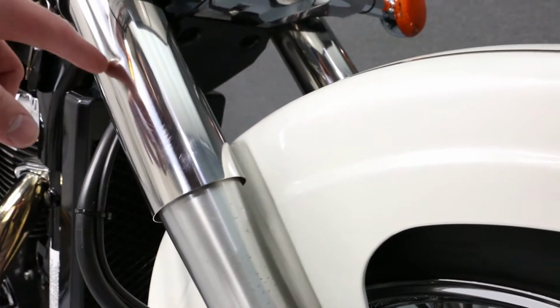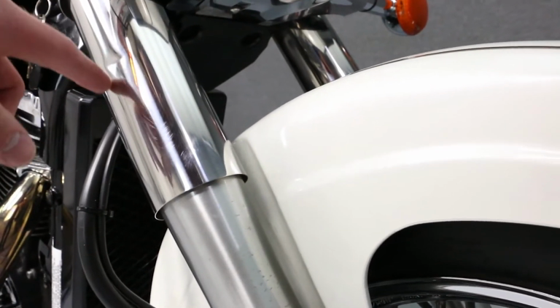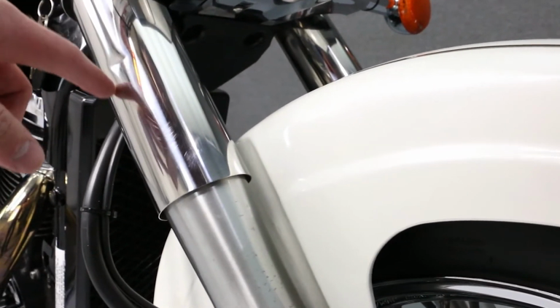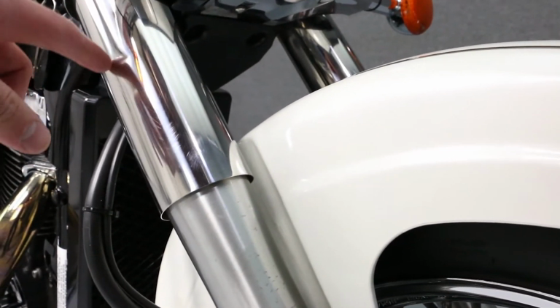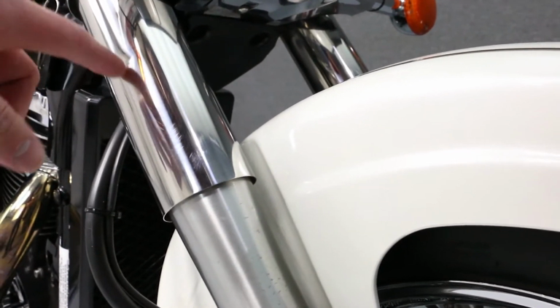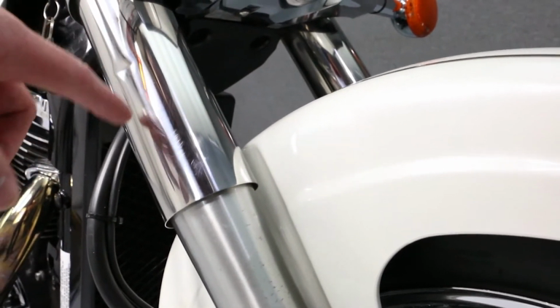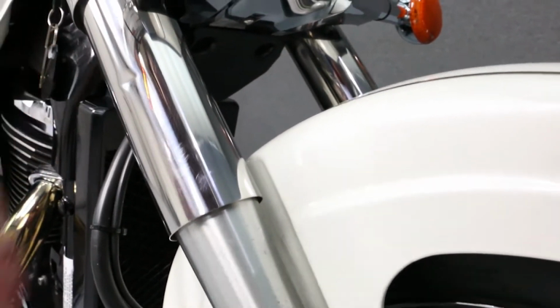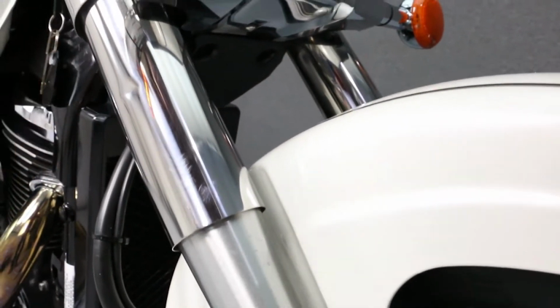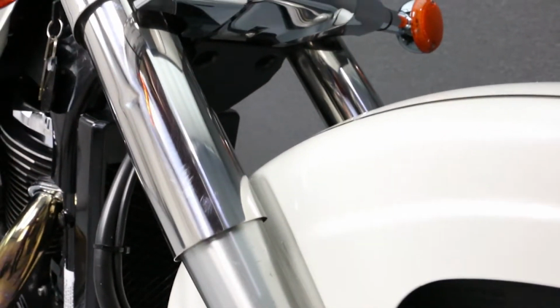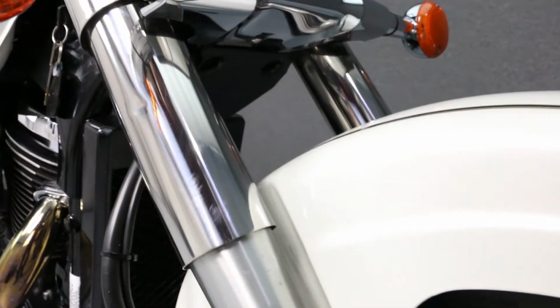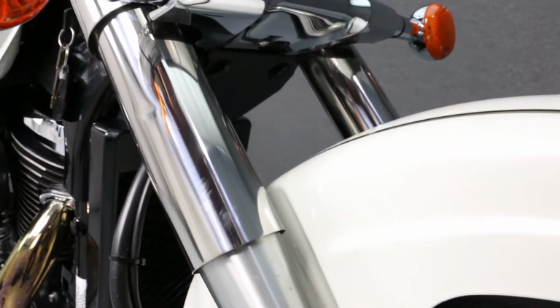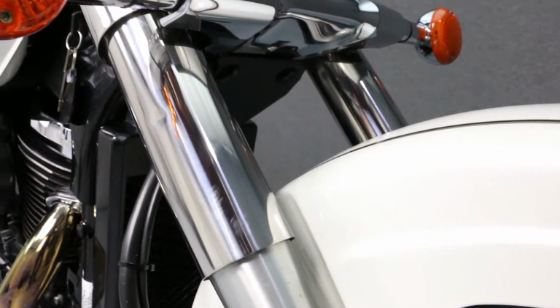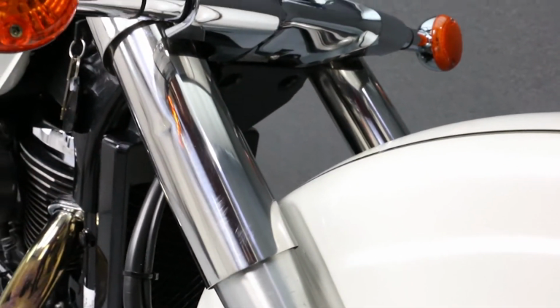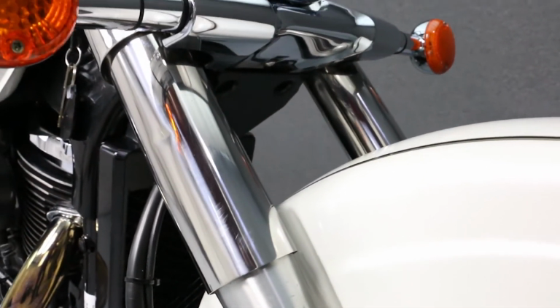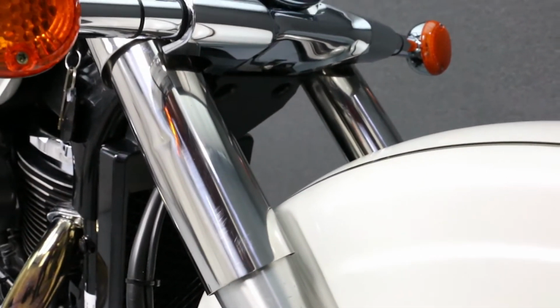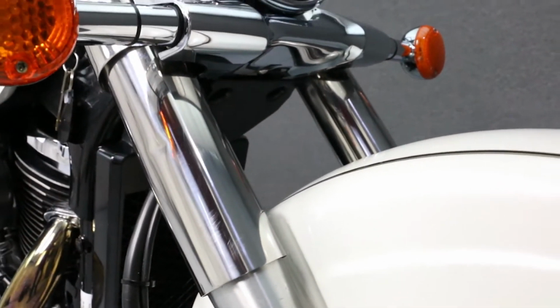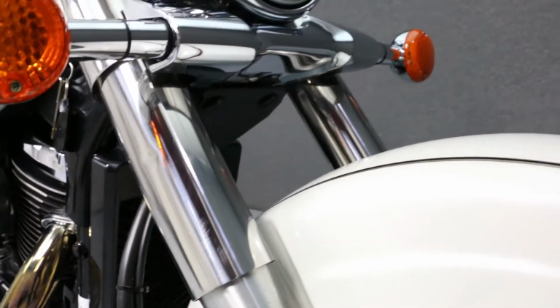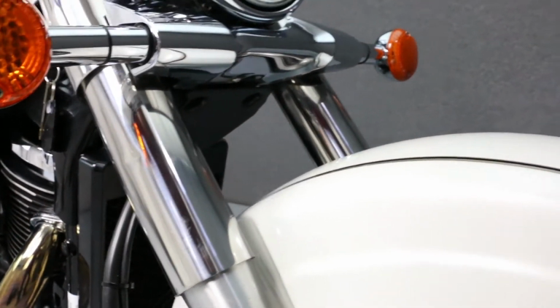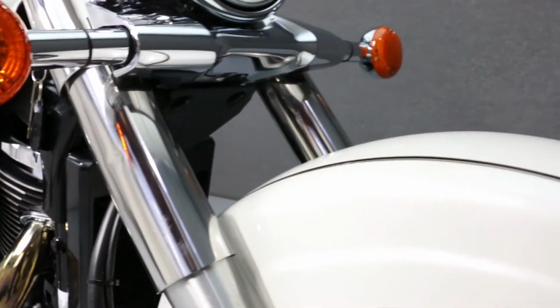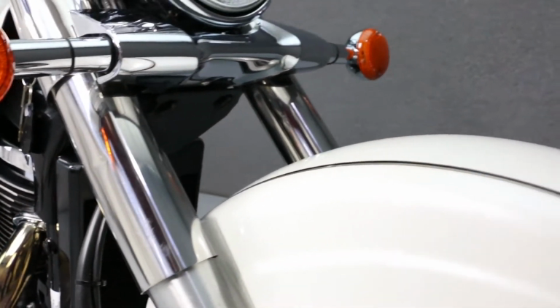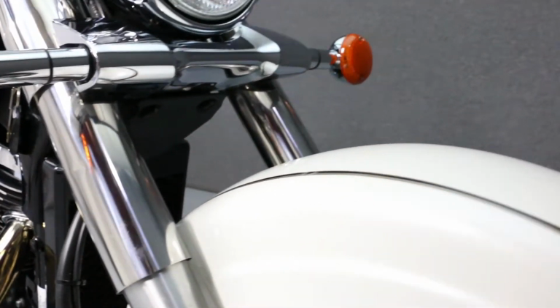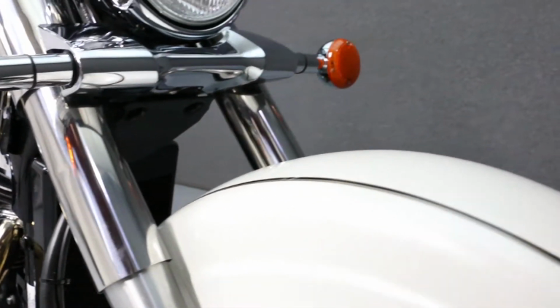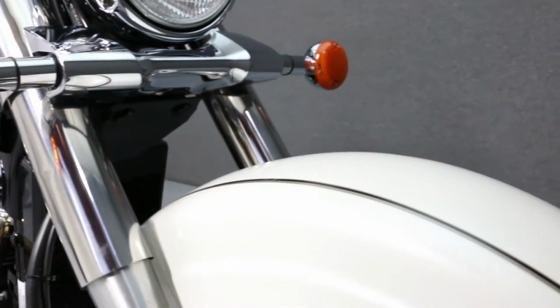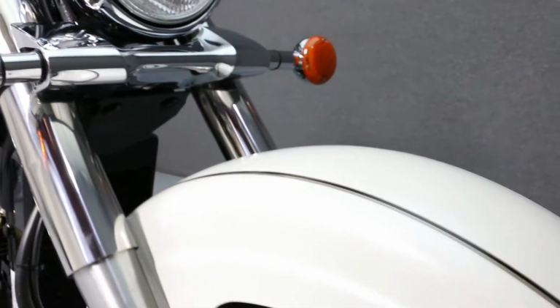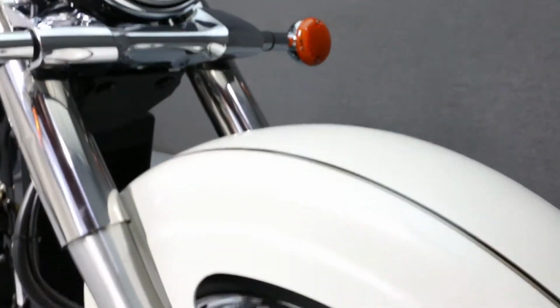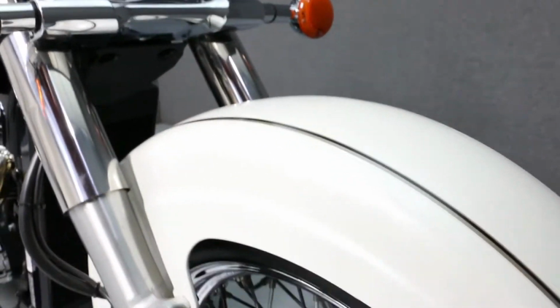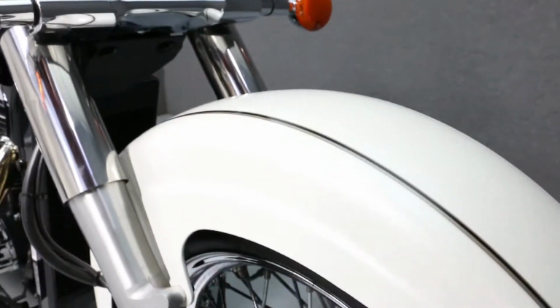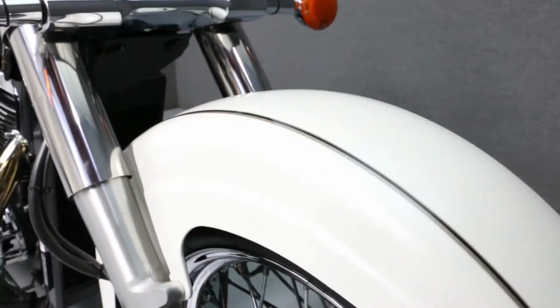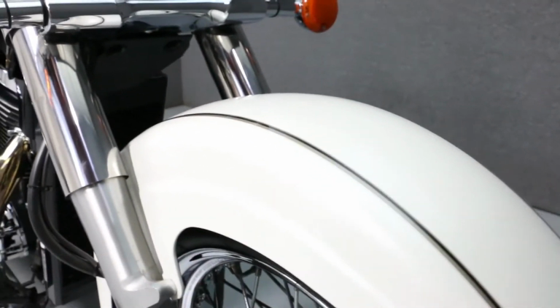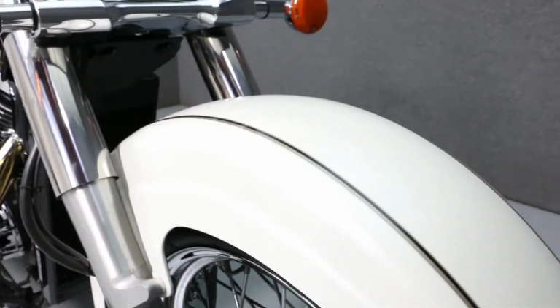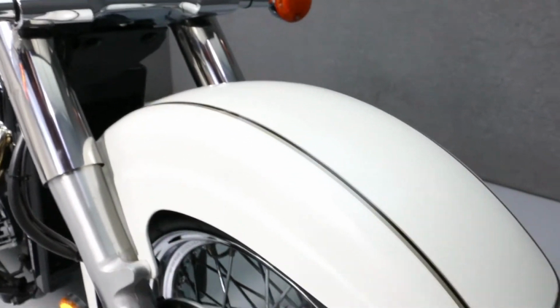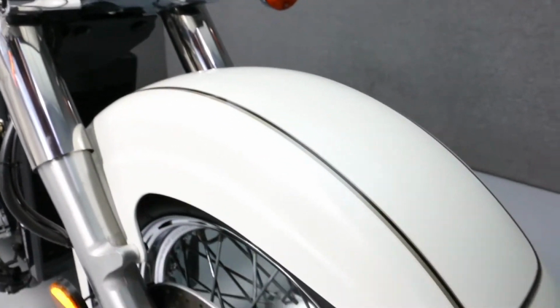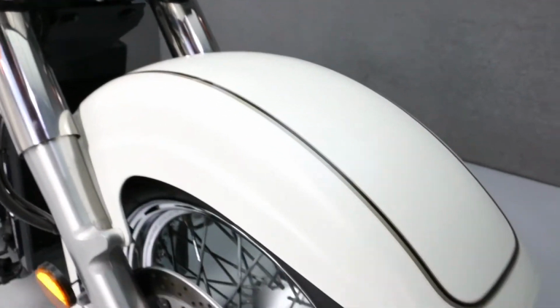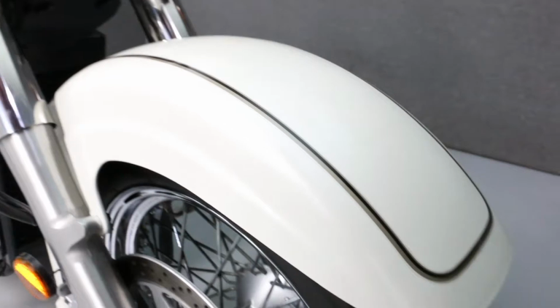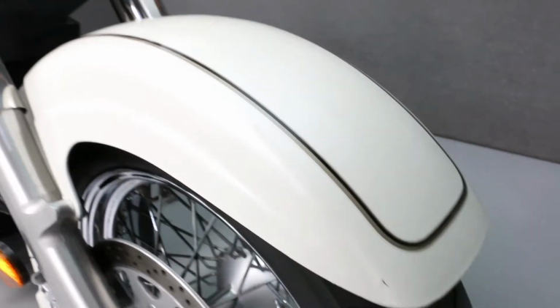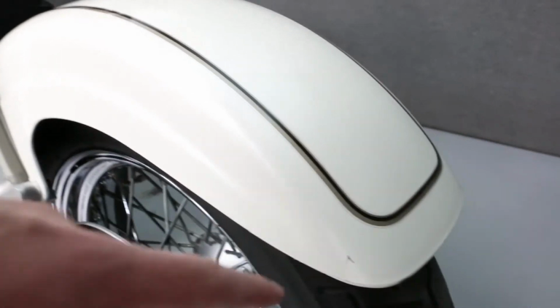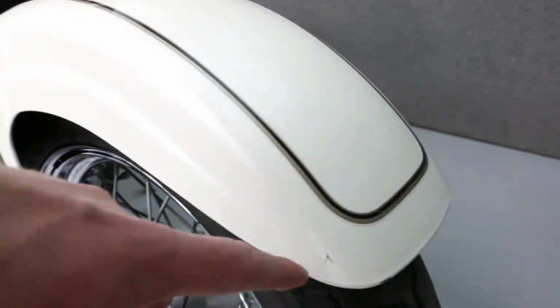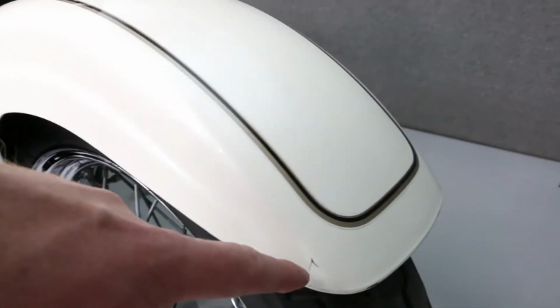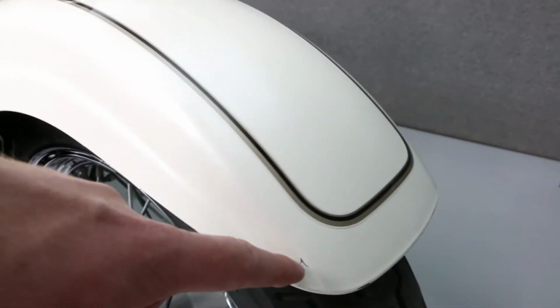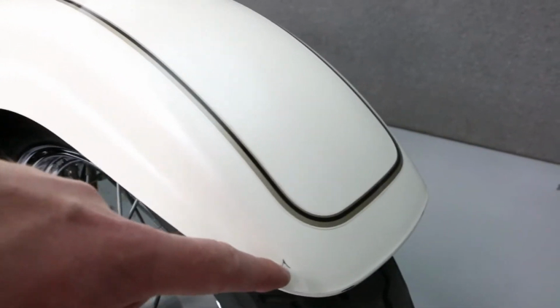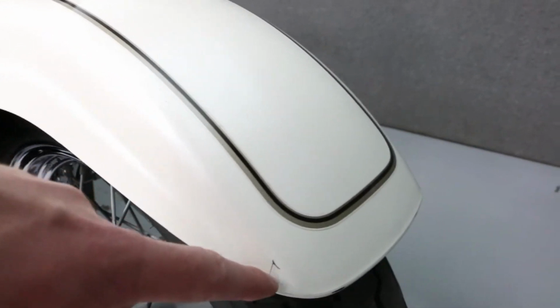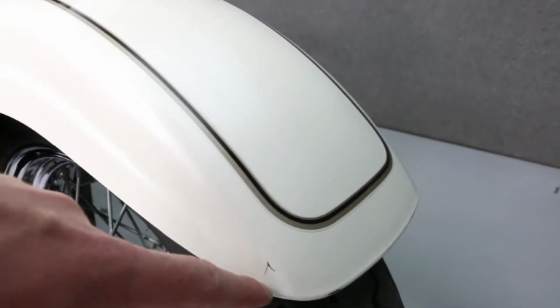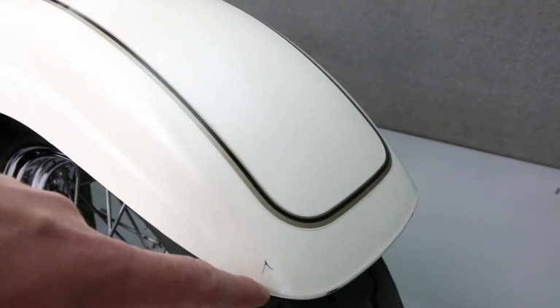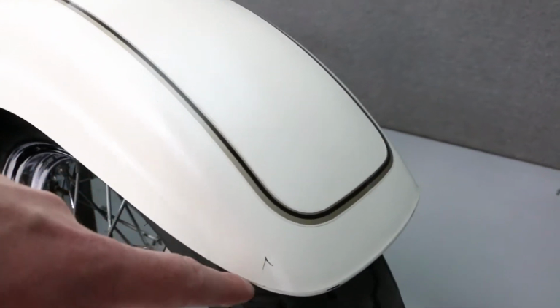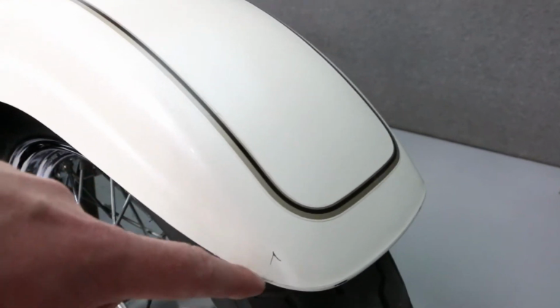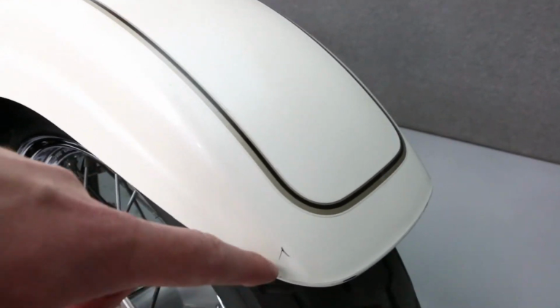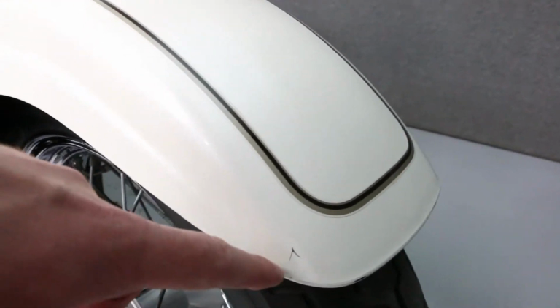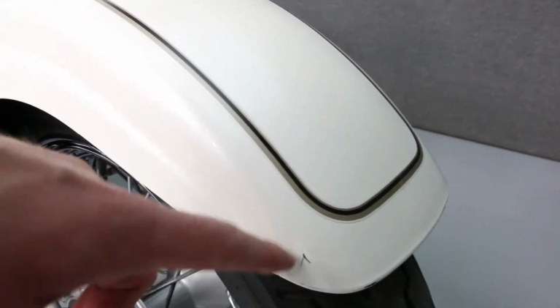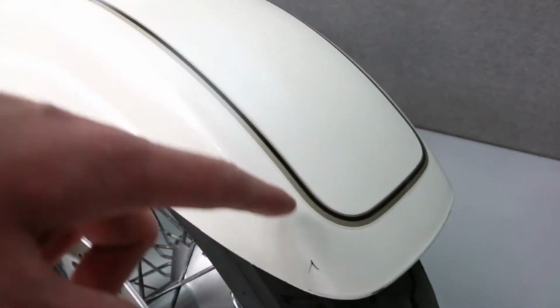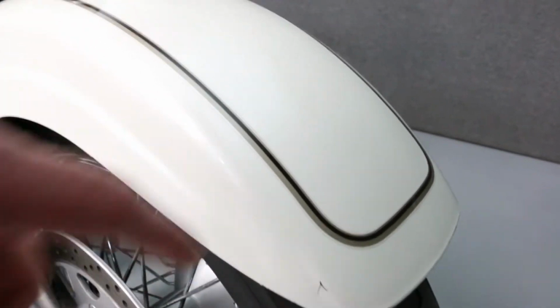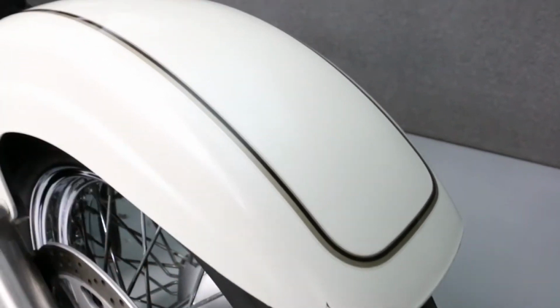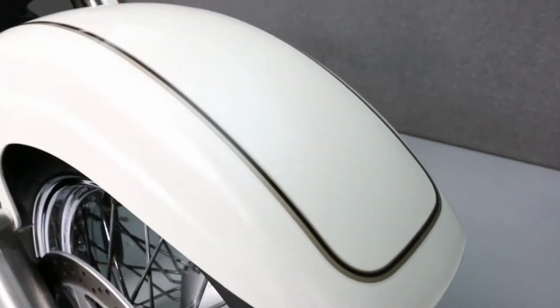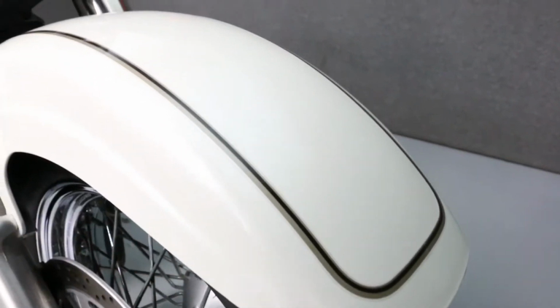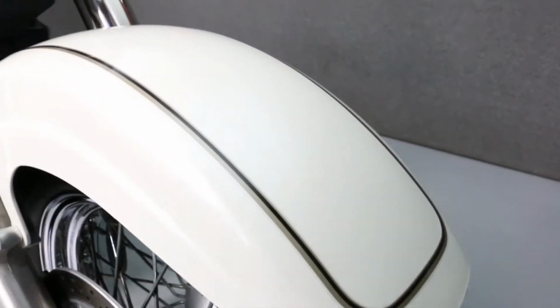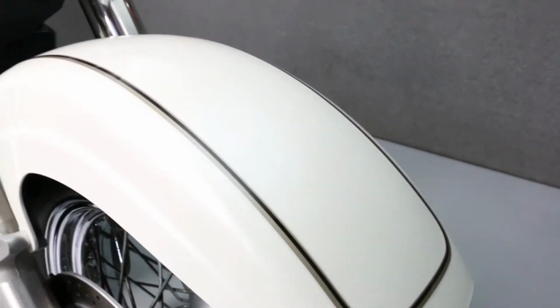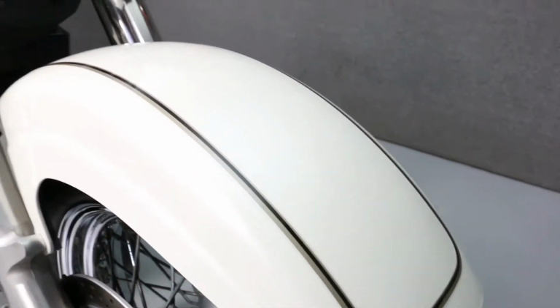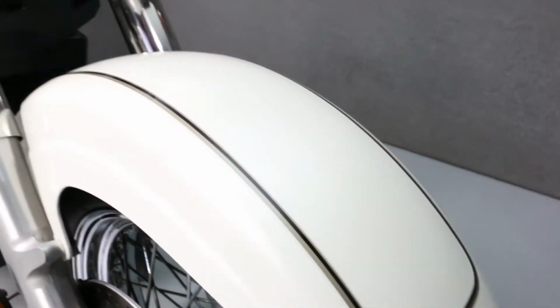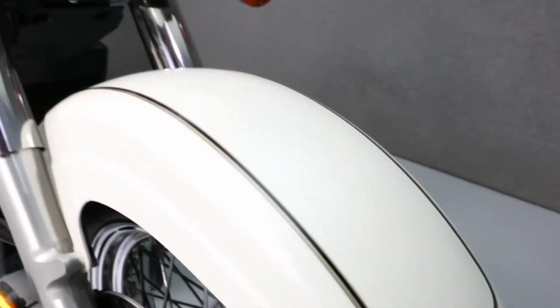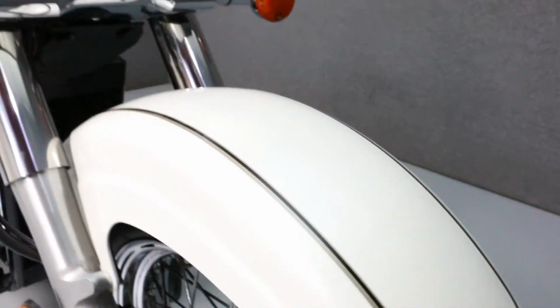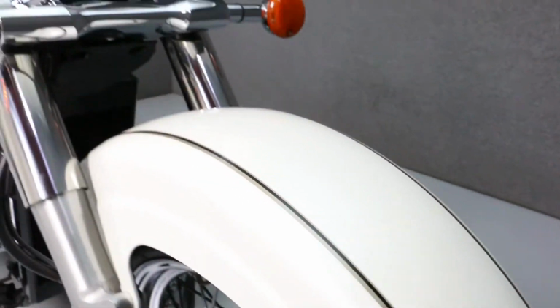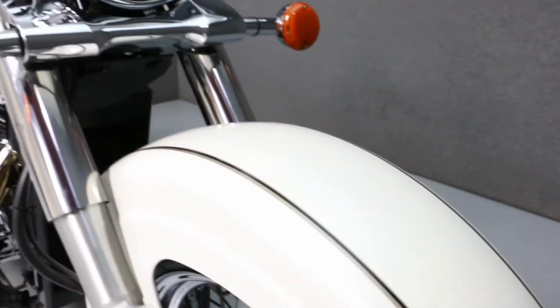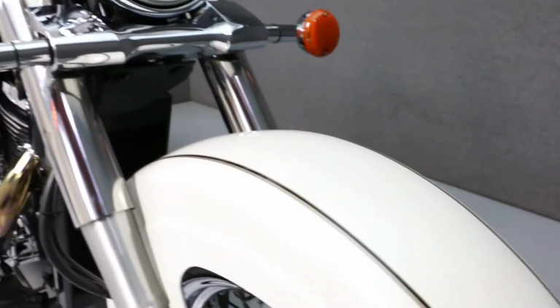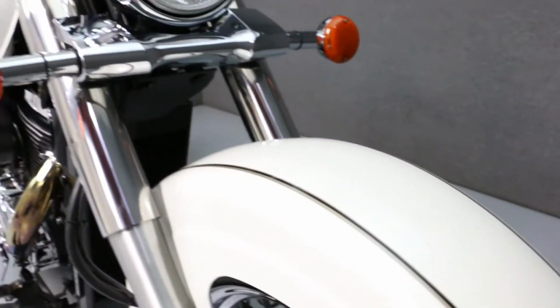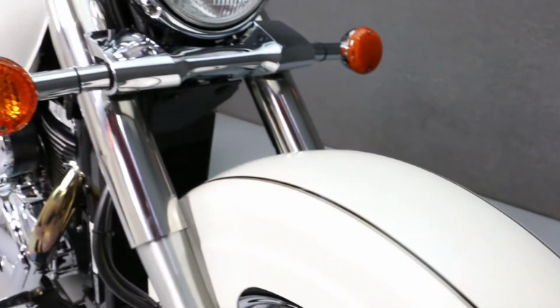There is a very light indent on the right fork. A small chip on the tip of the front fender.